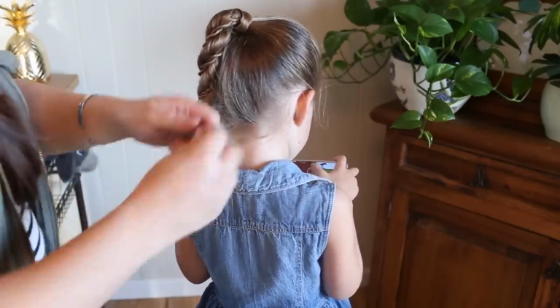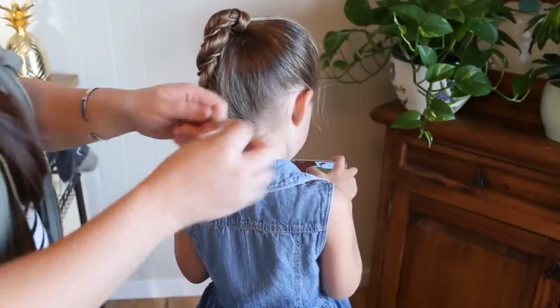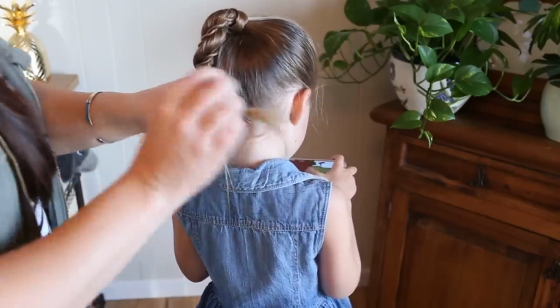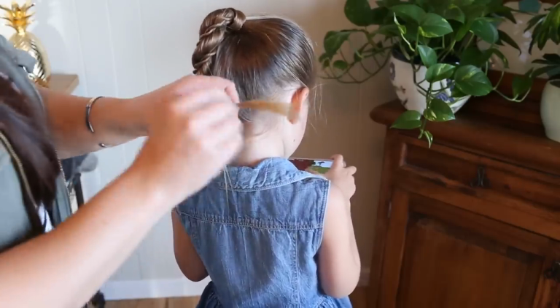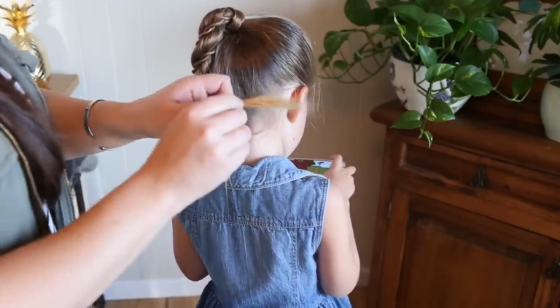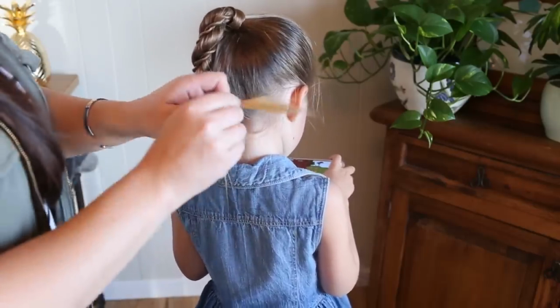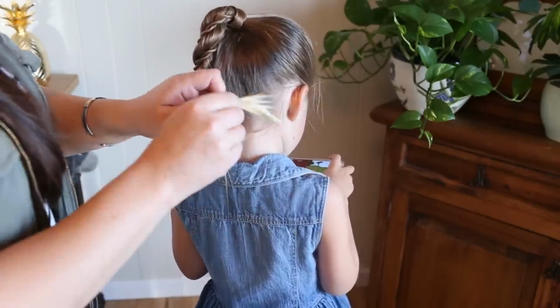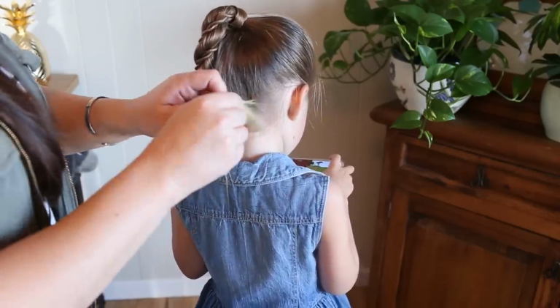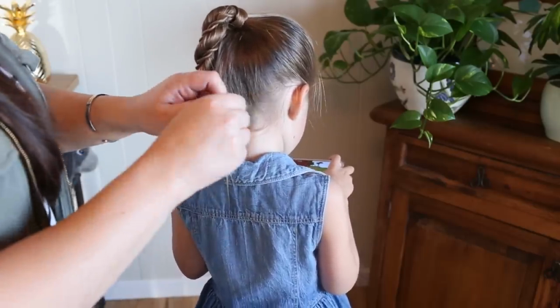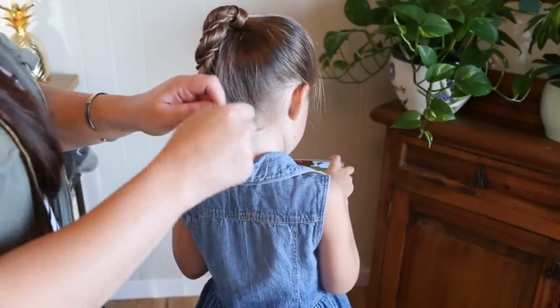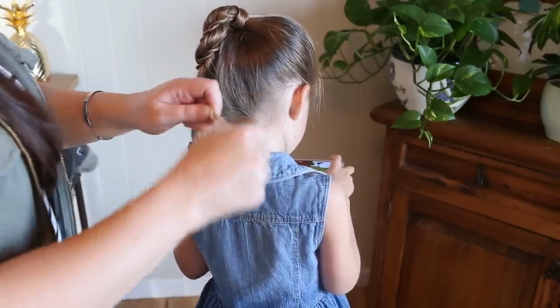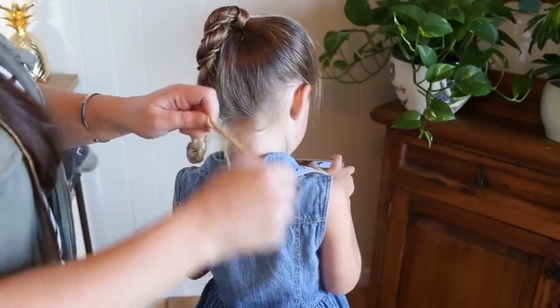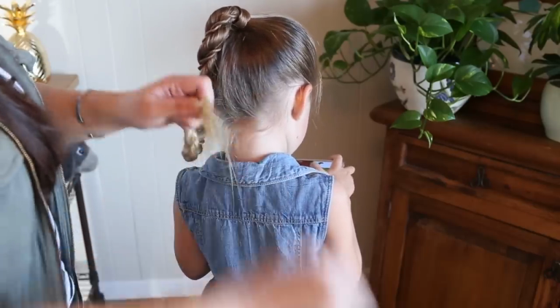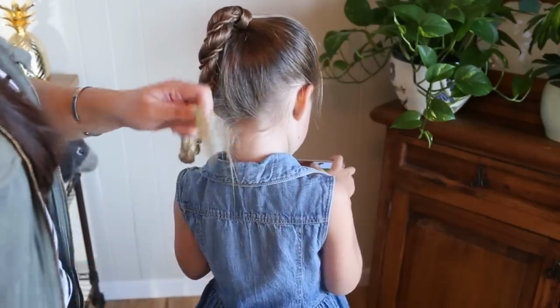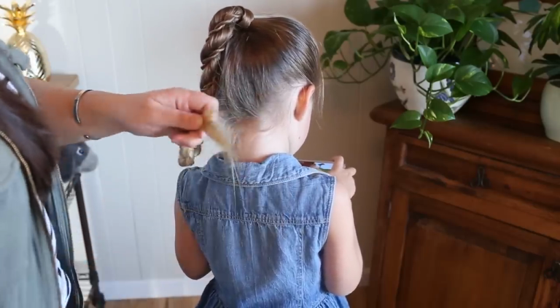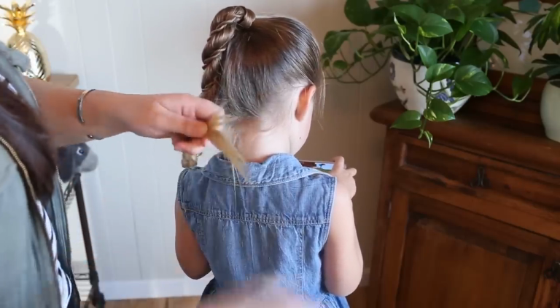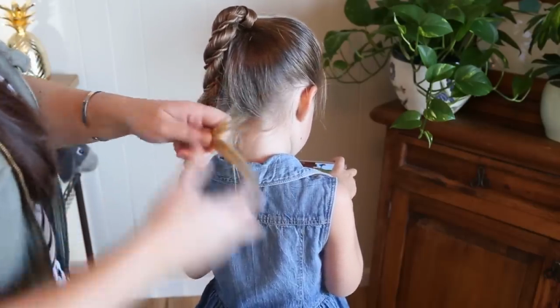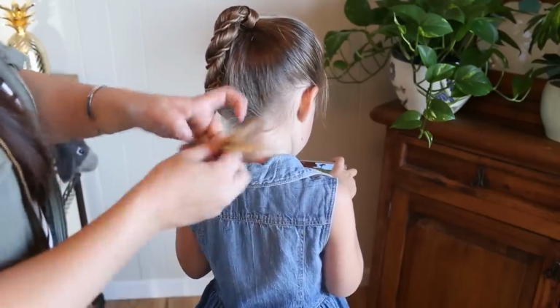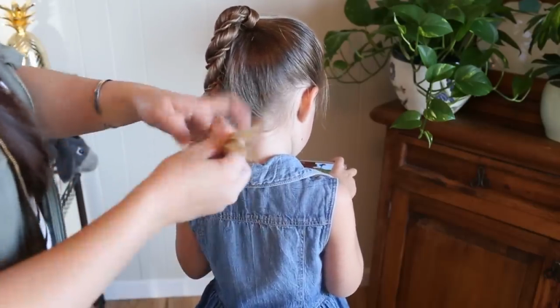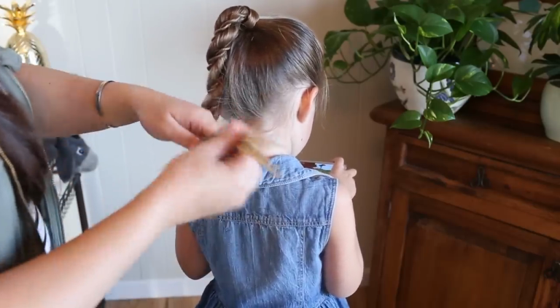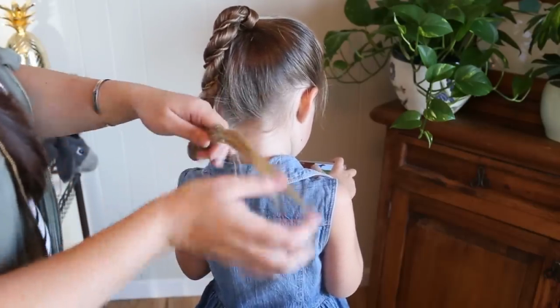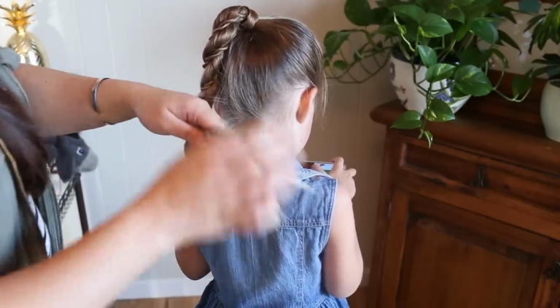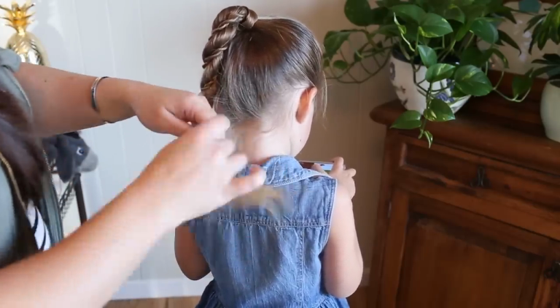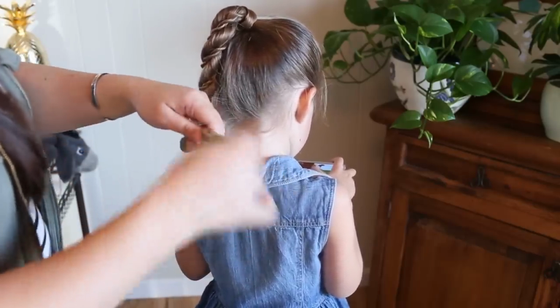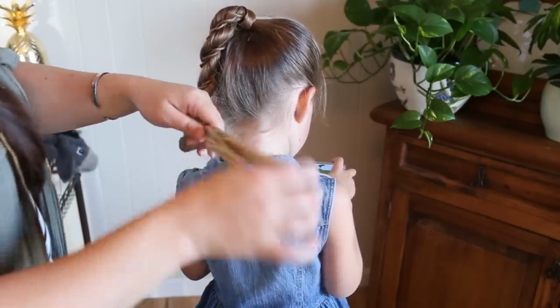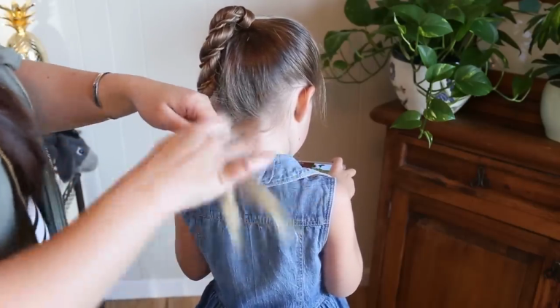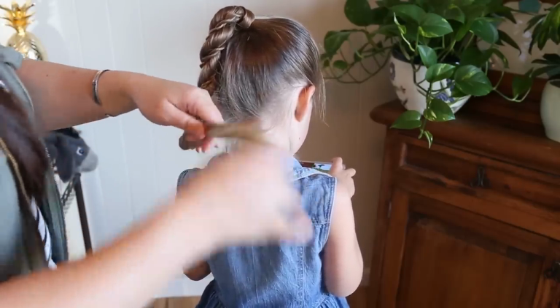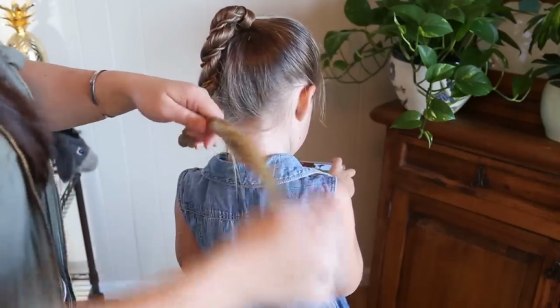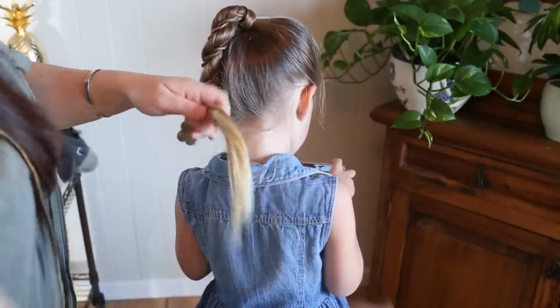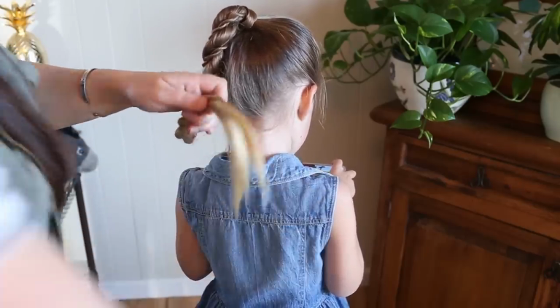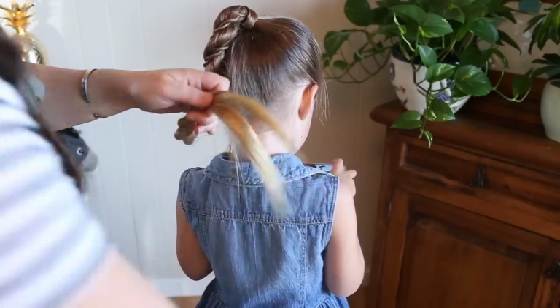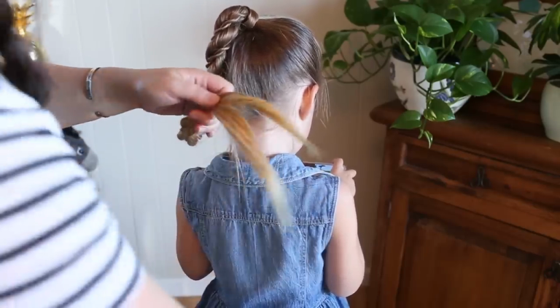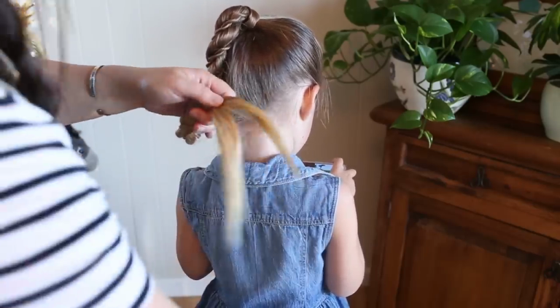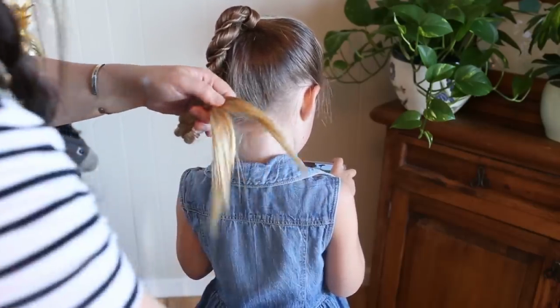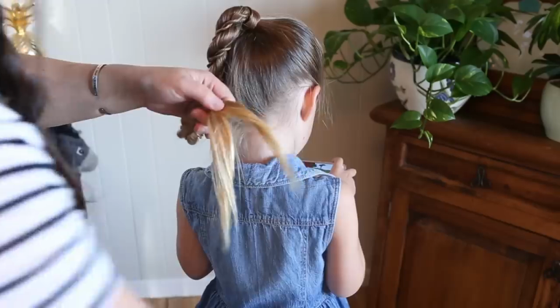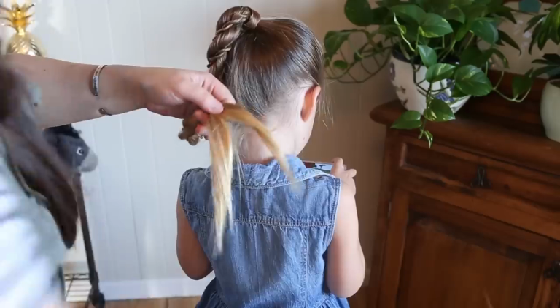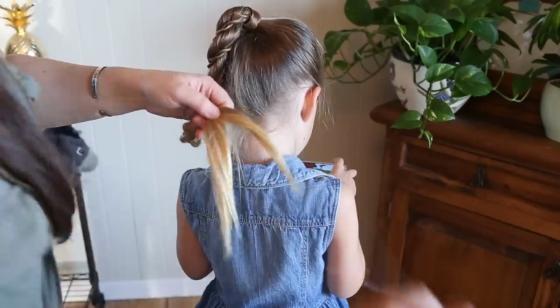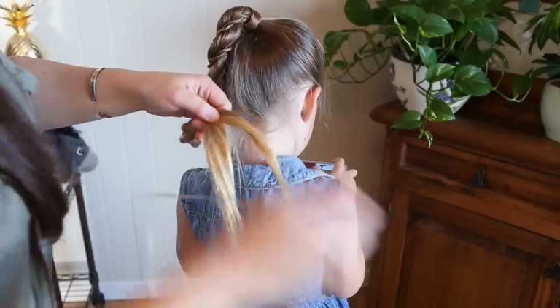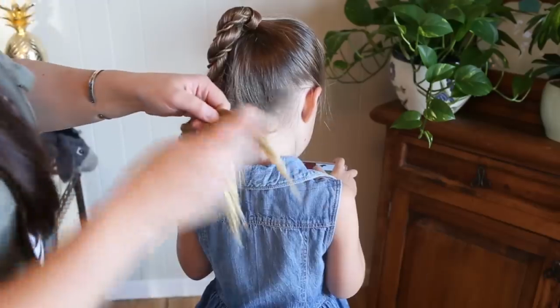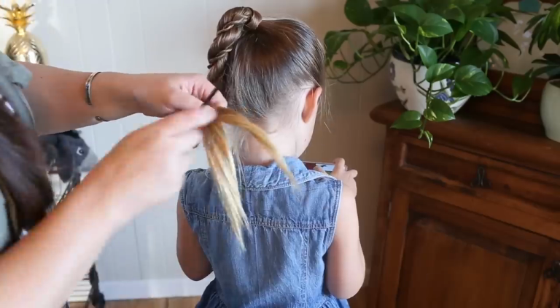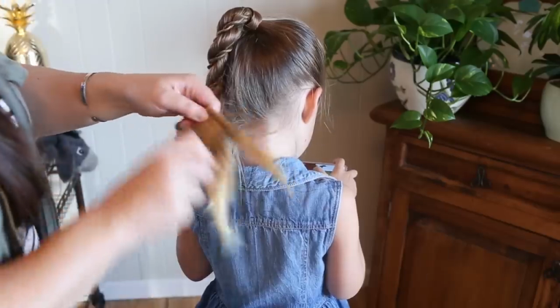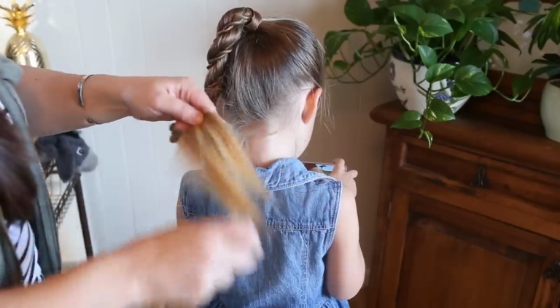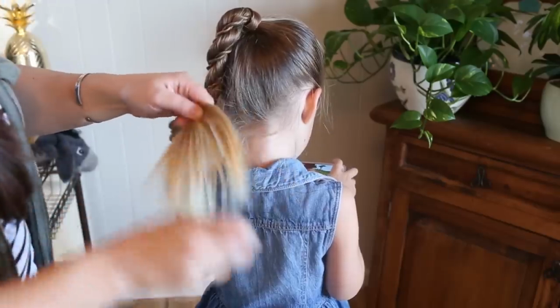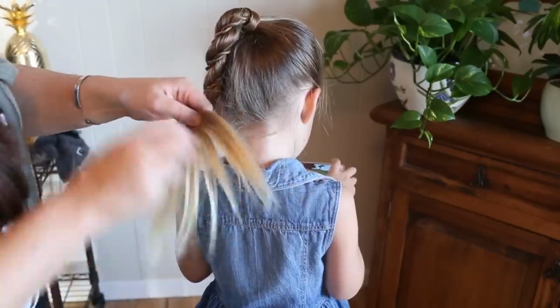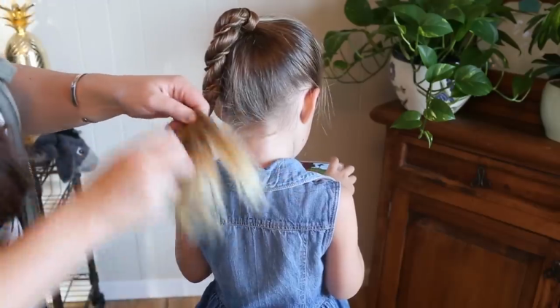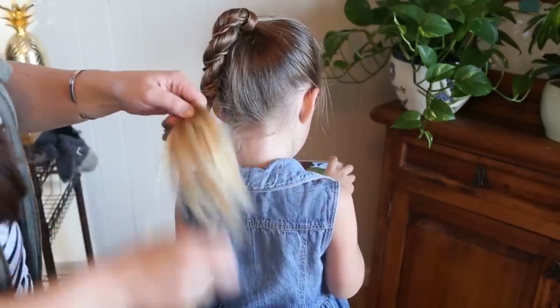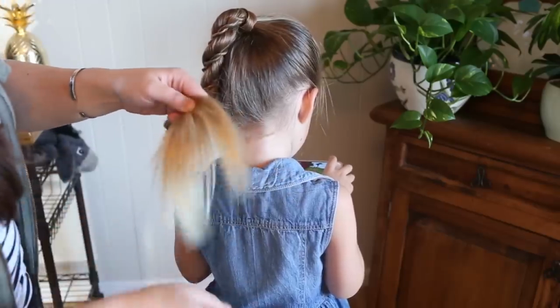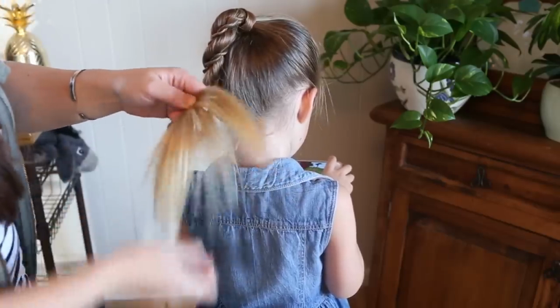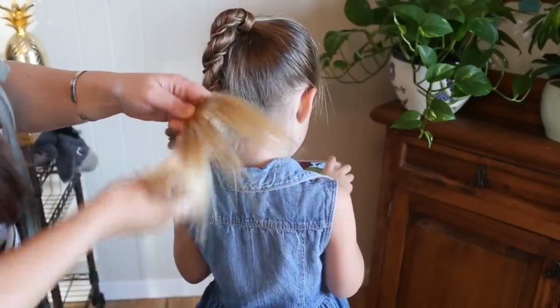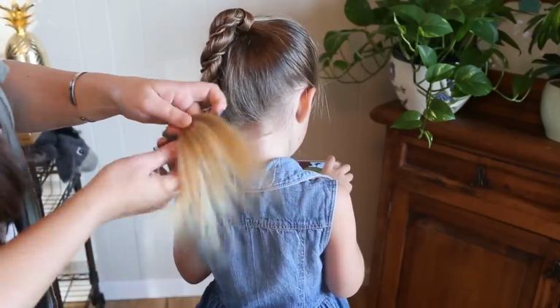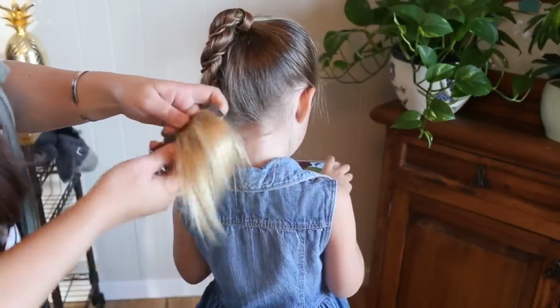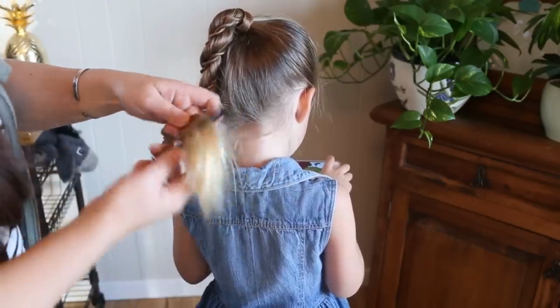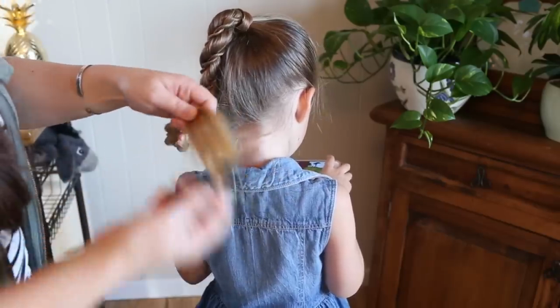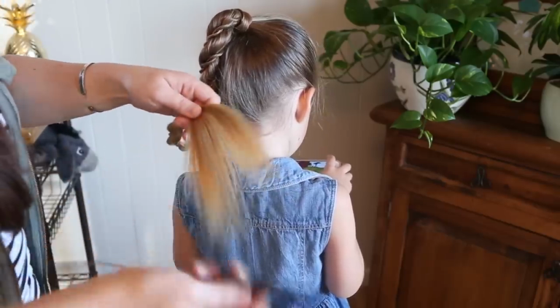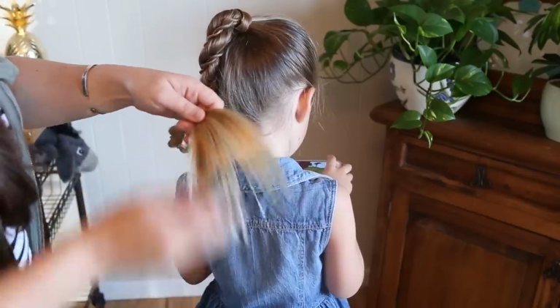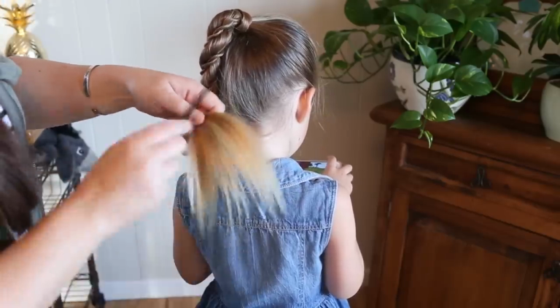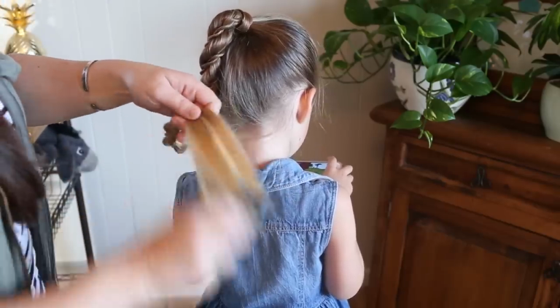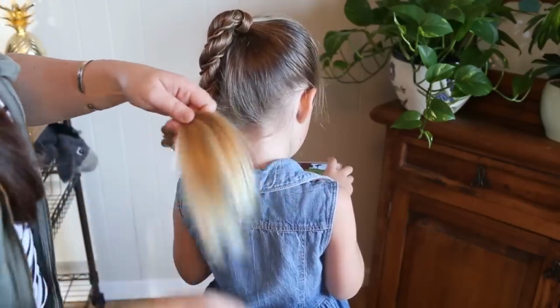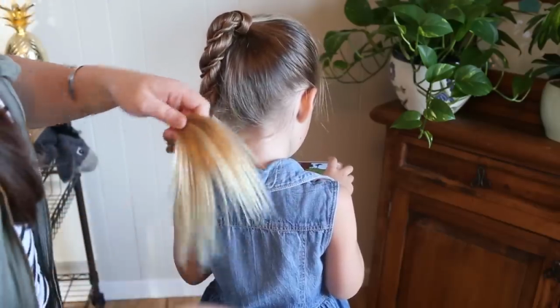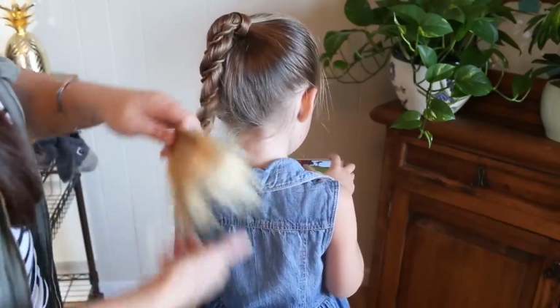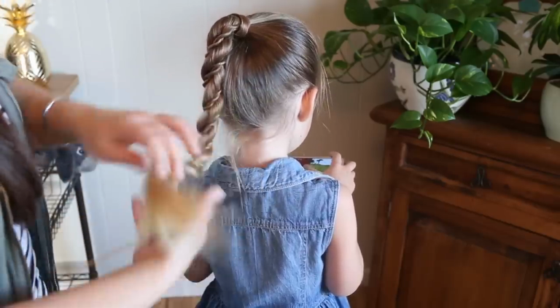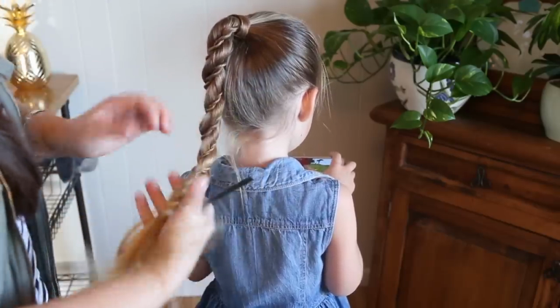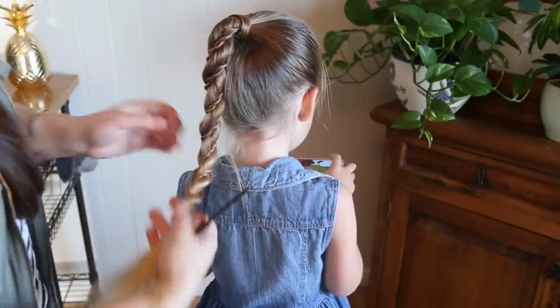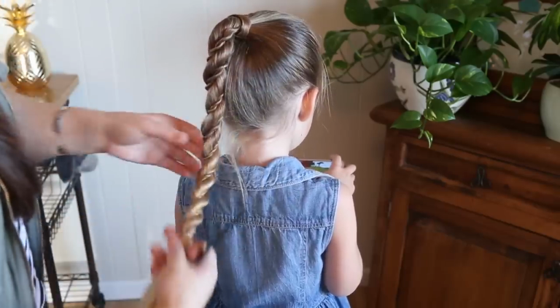Now I'll take out the bottom elastic and comb that braid out.